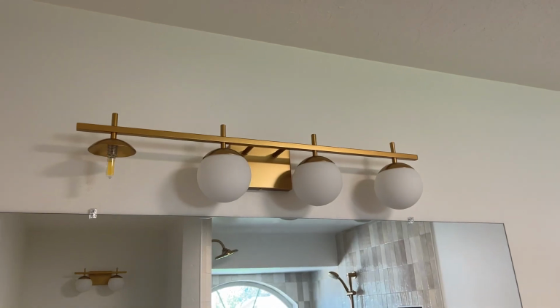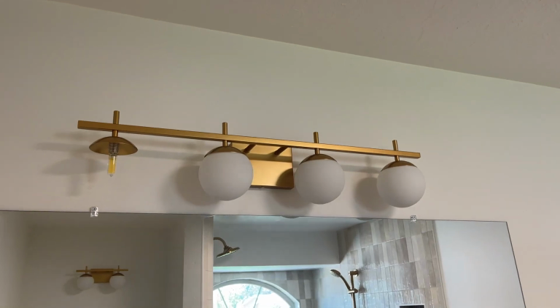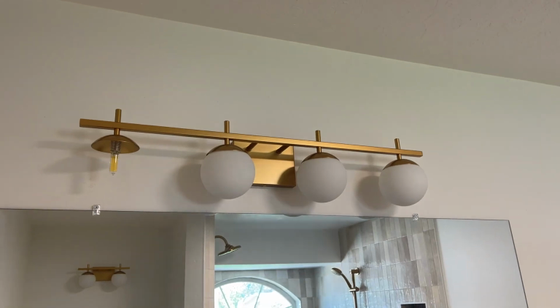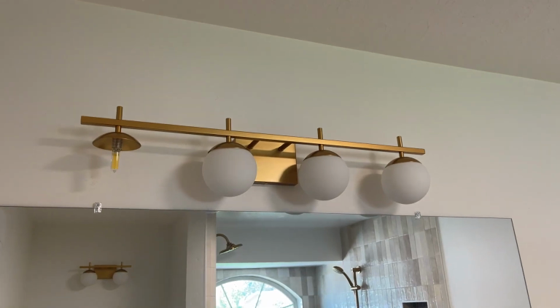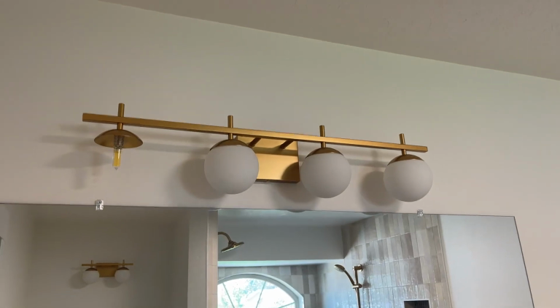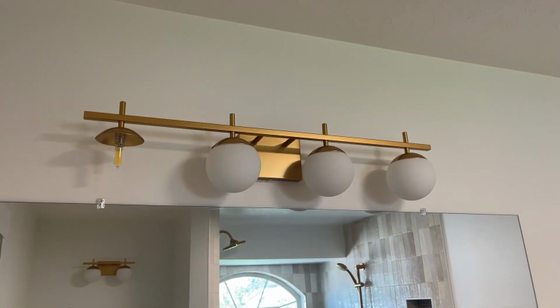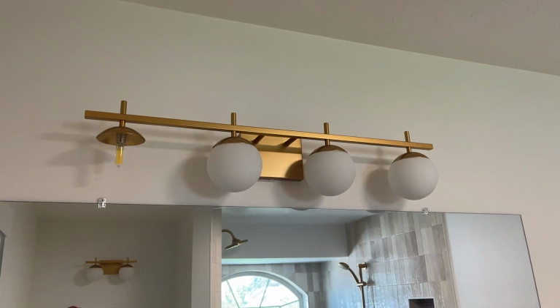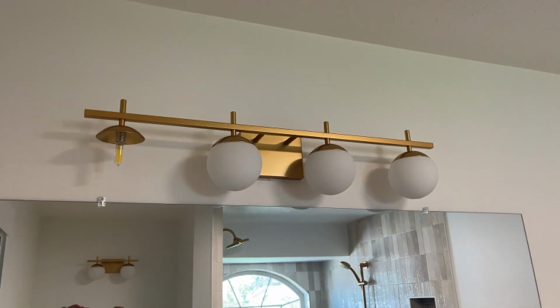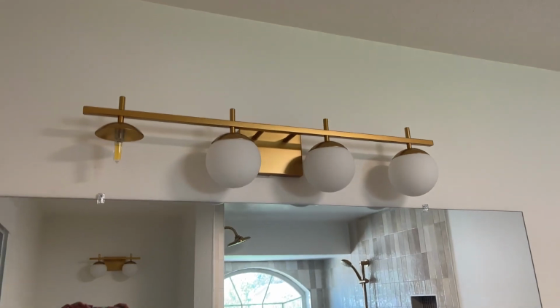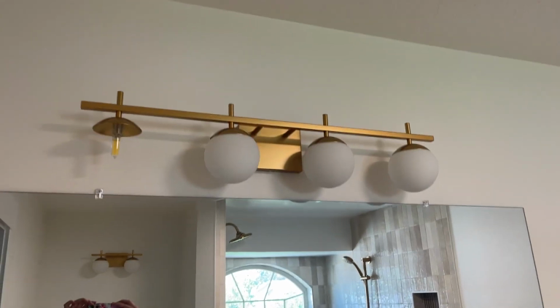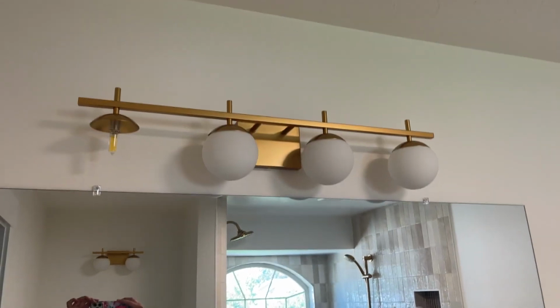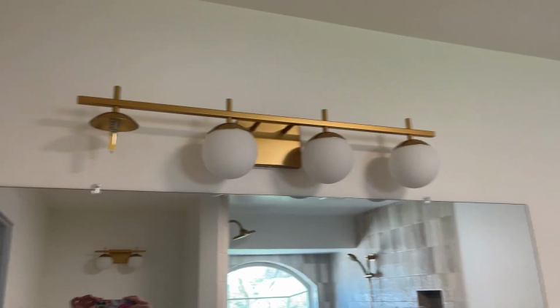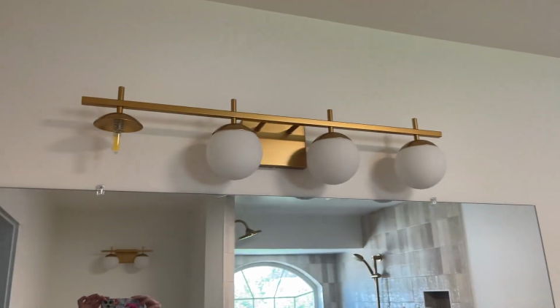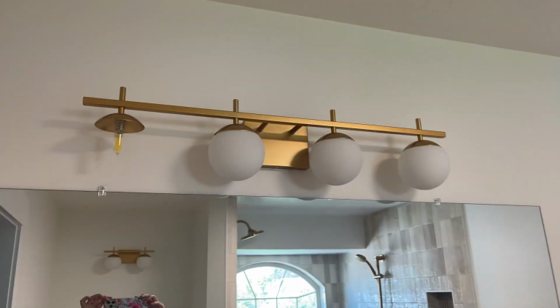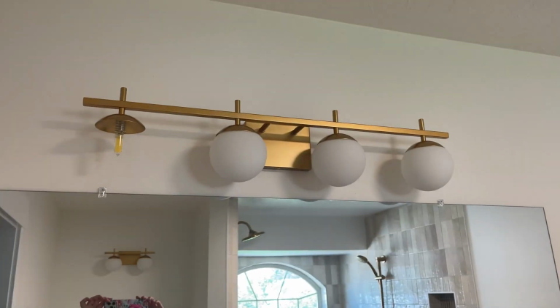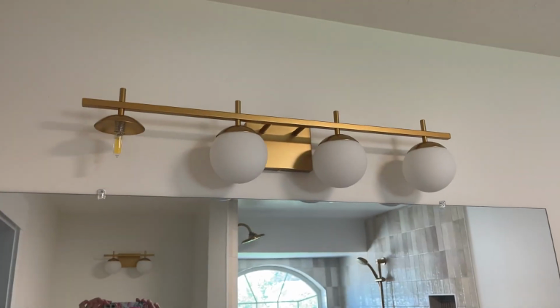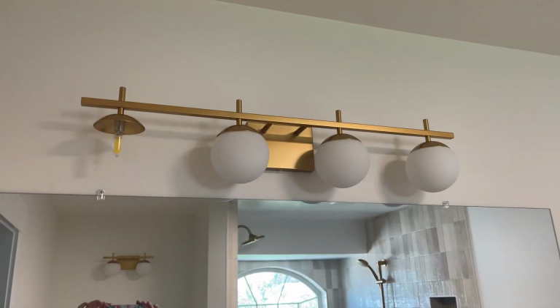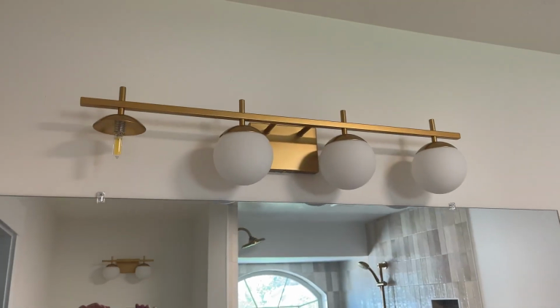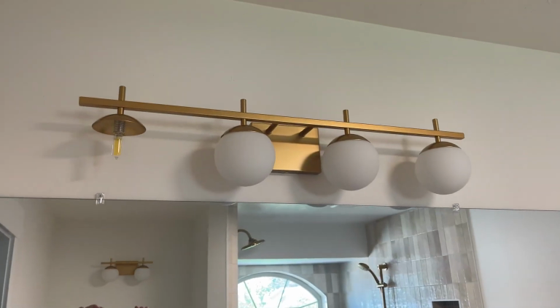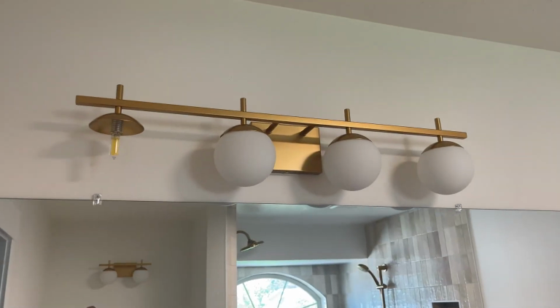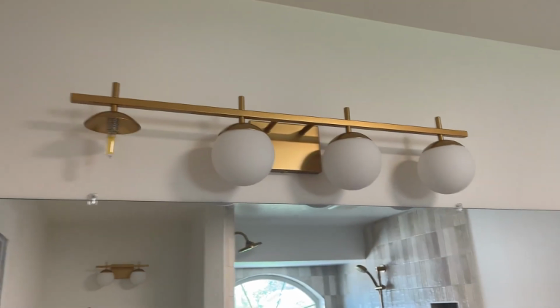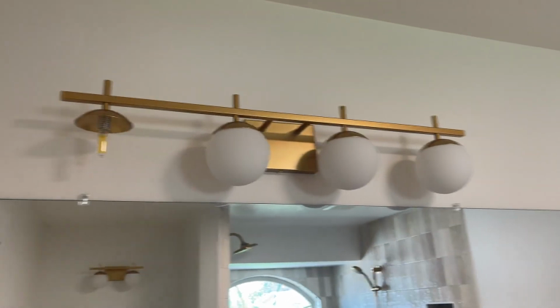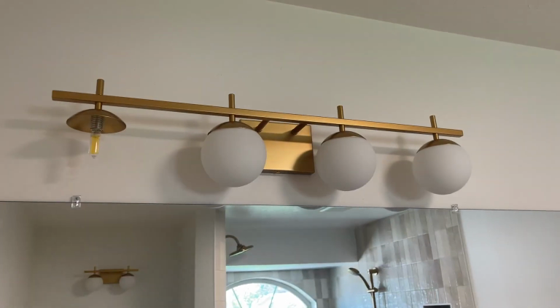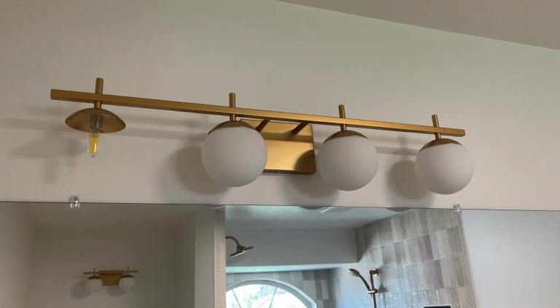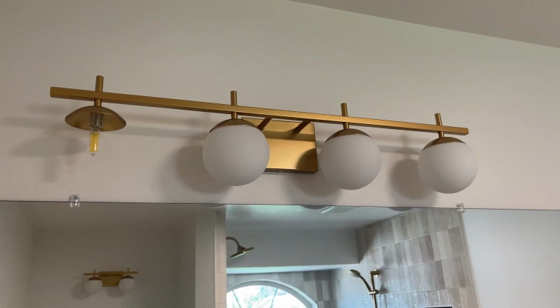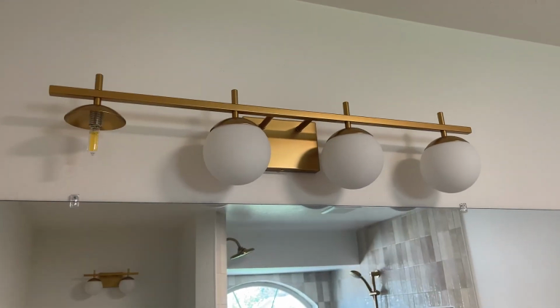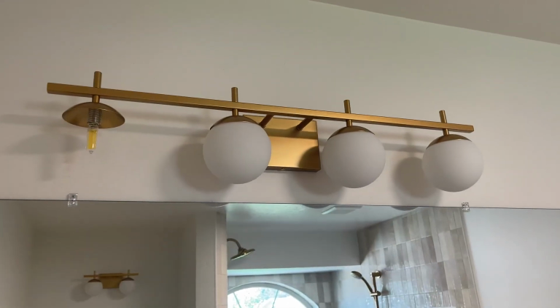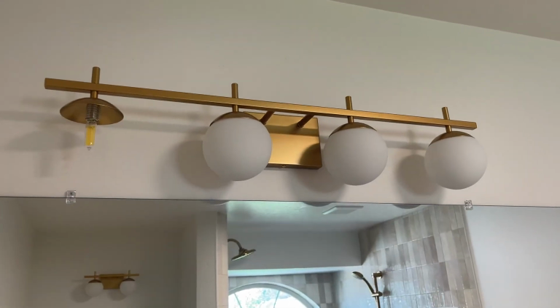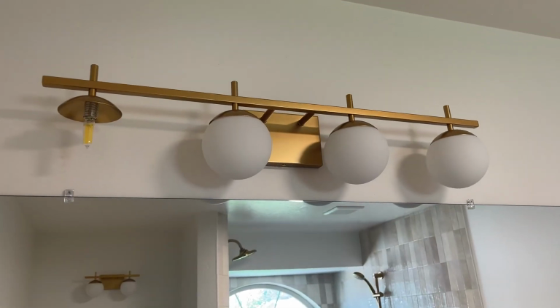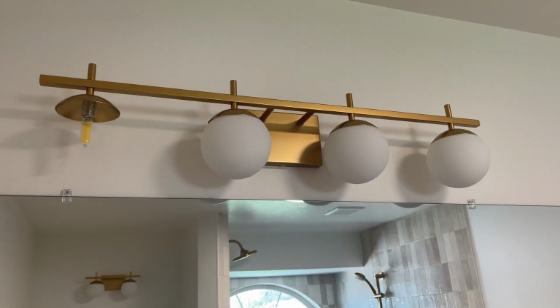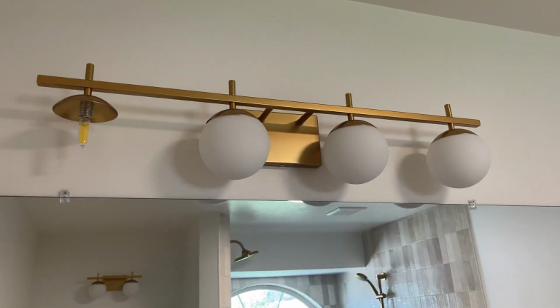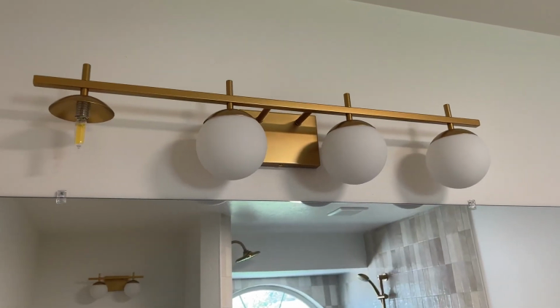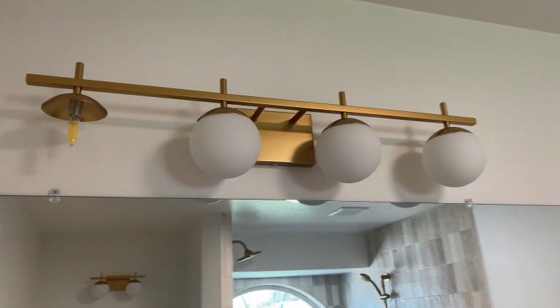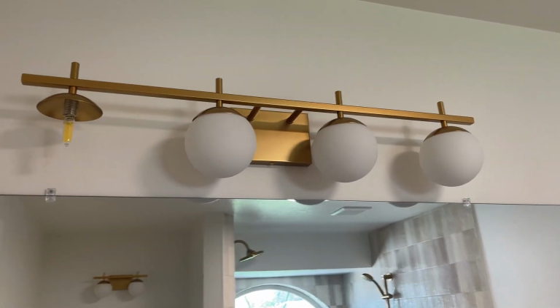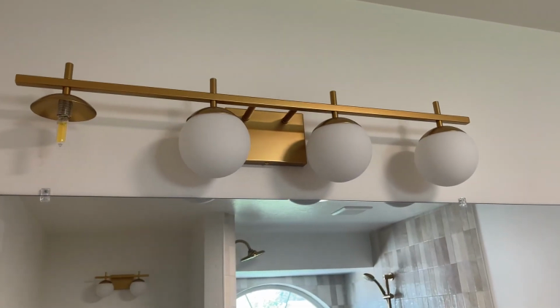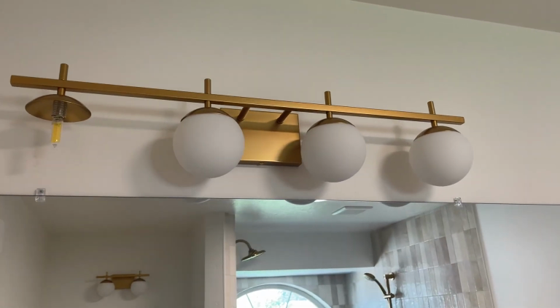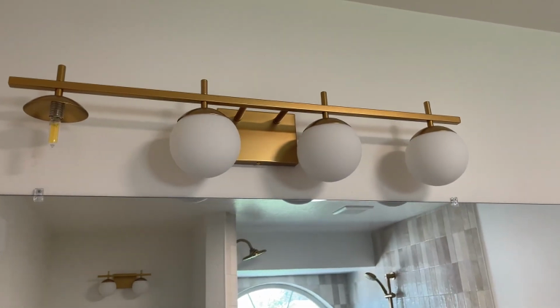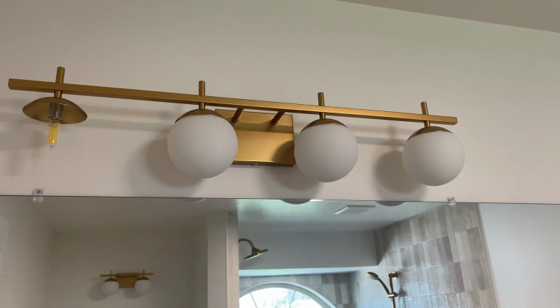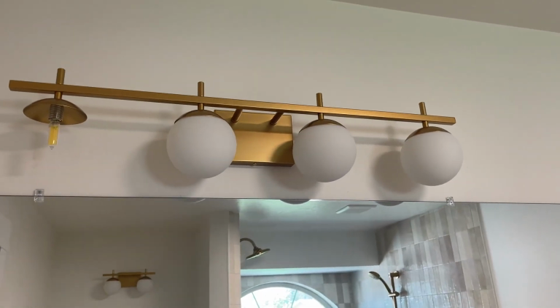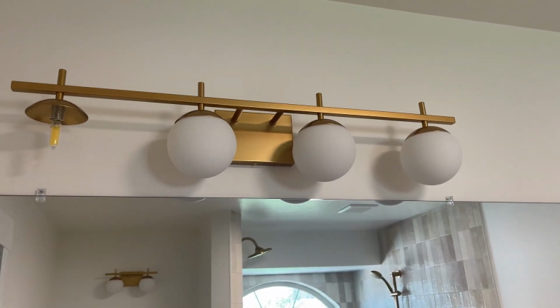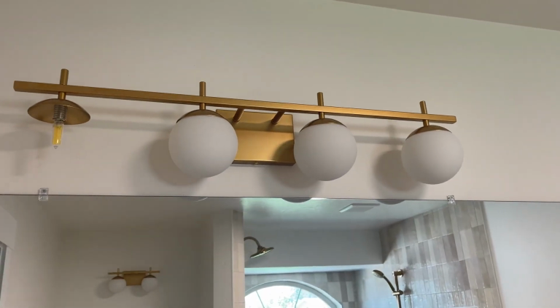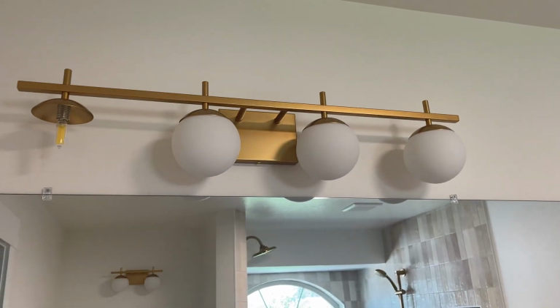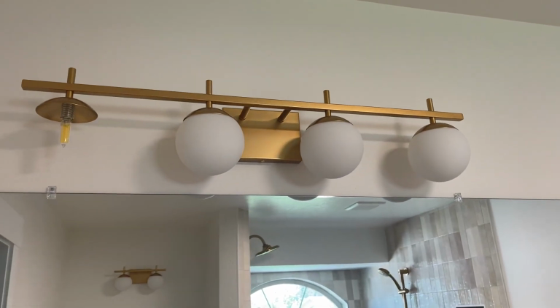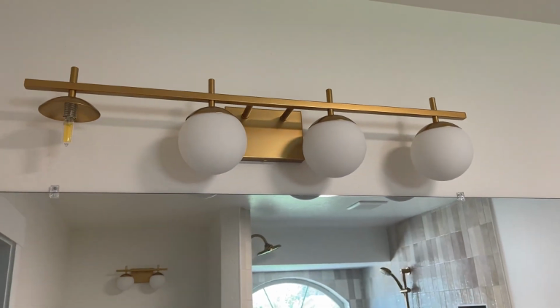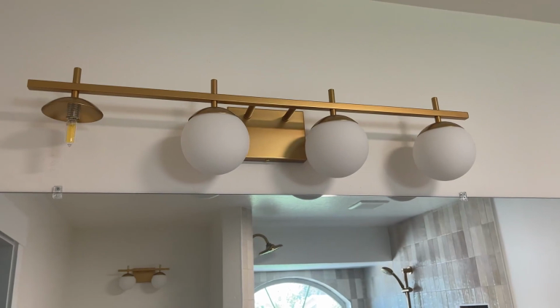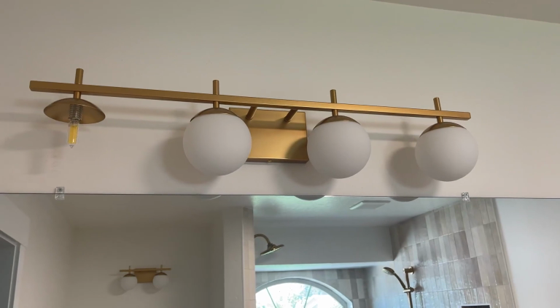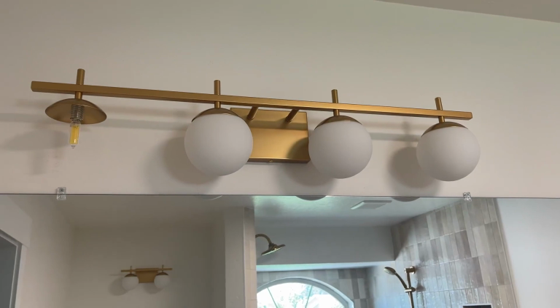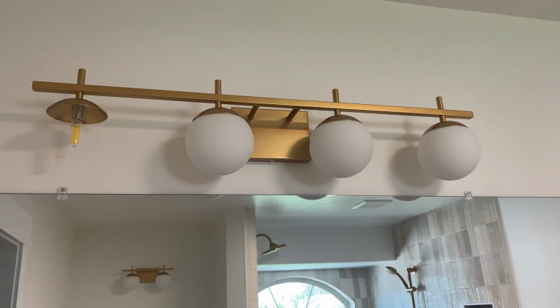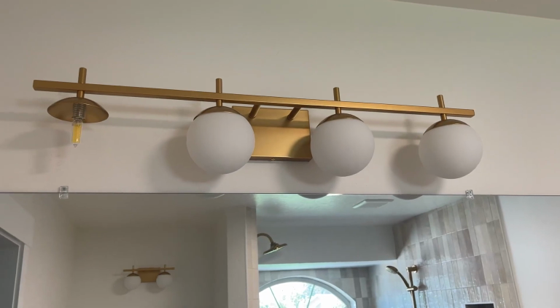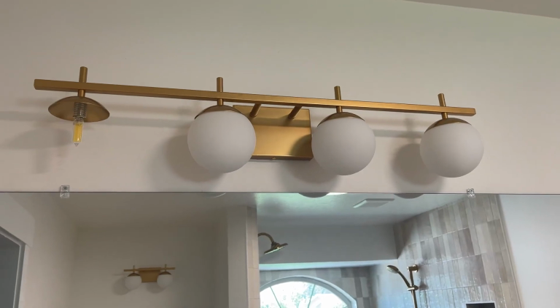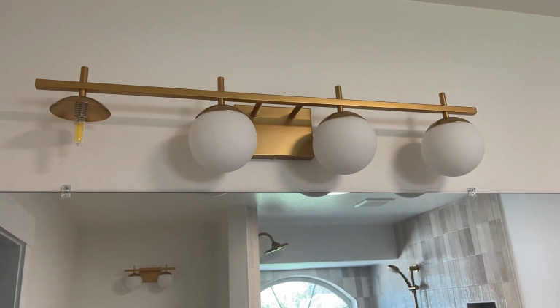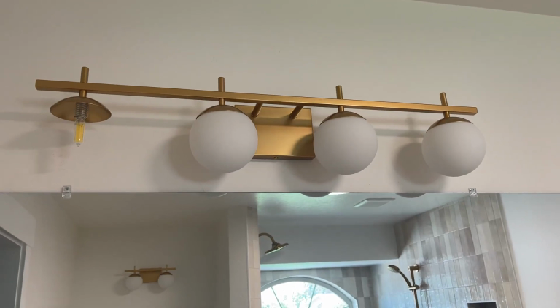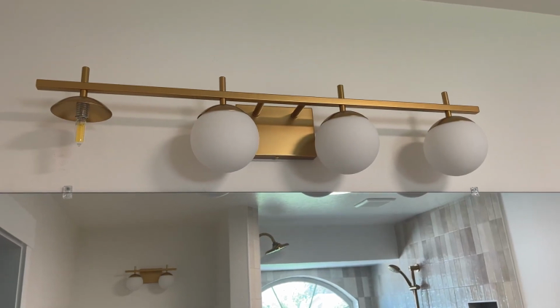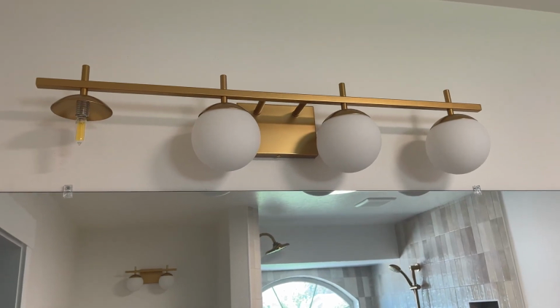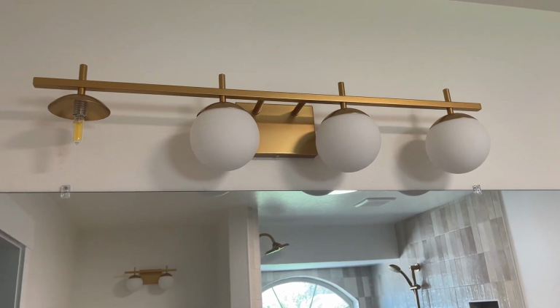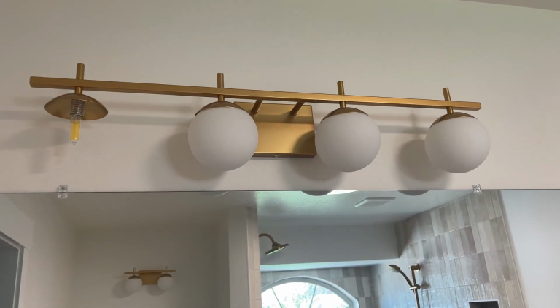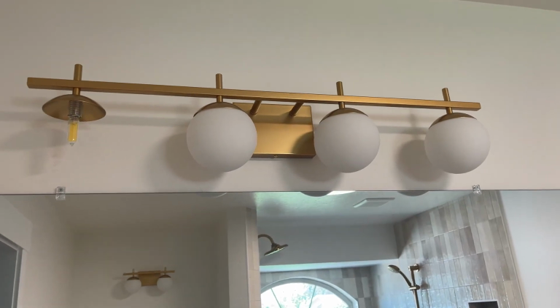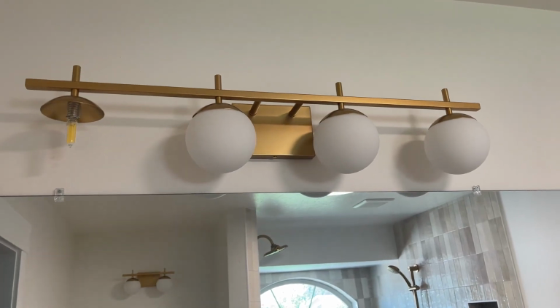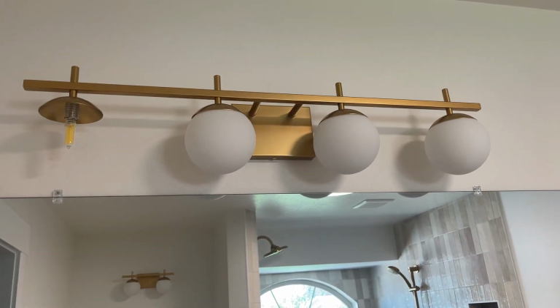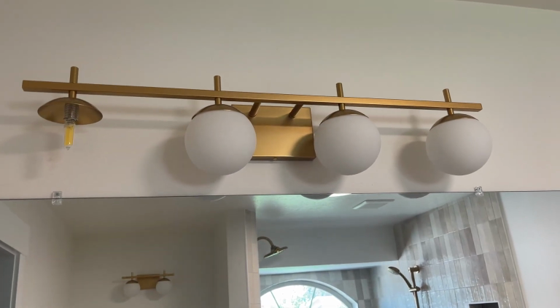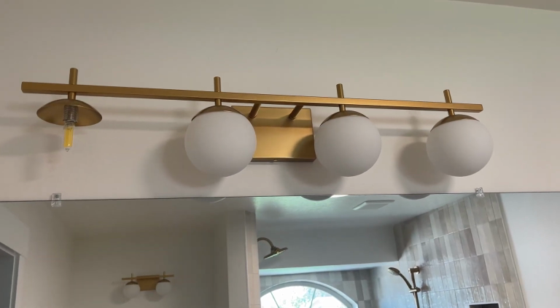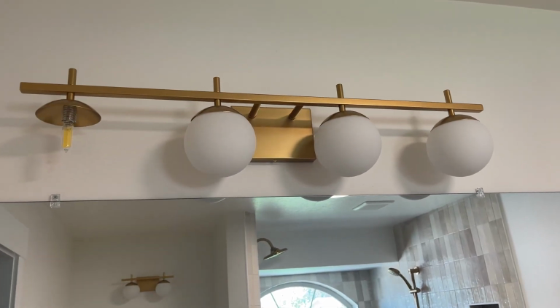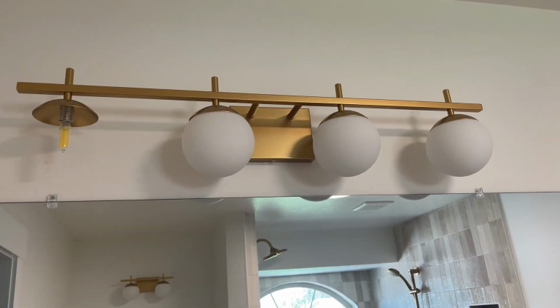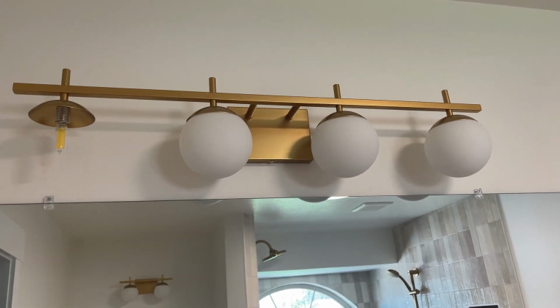First, I wanted to show you these lights with them off, and I'm going to turn them on.